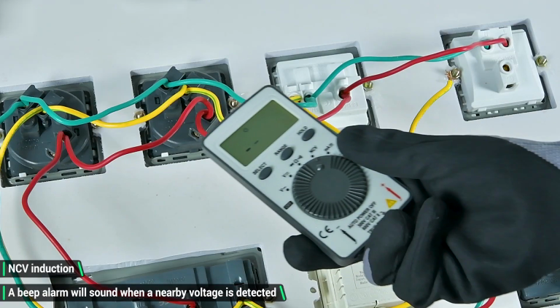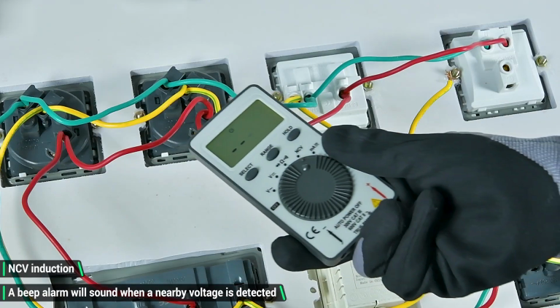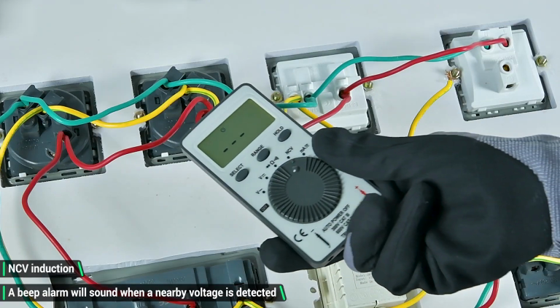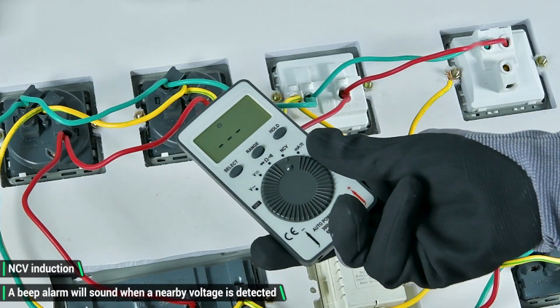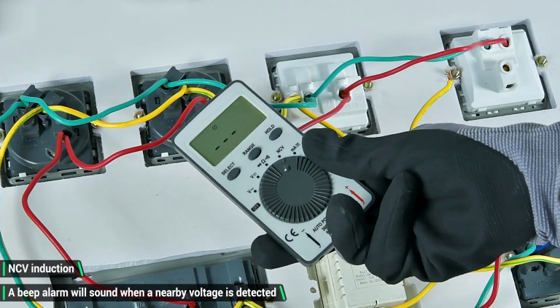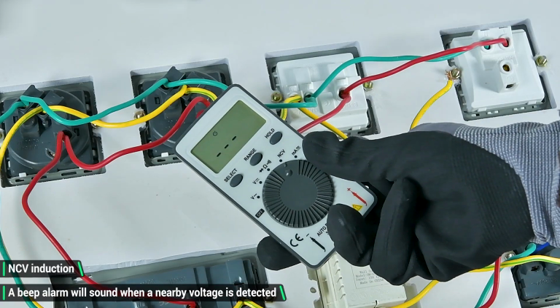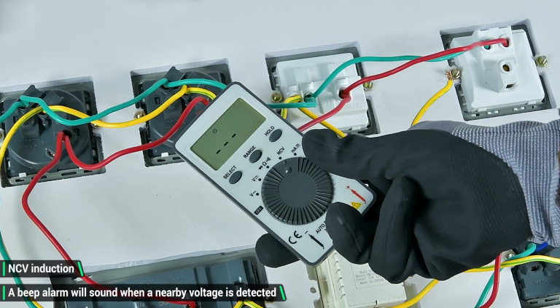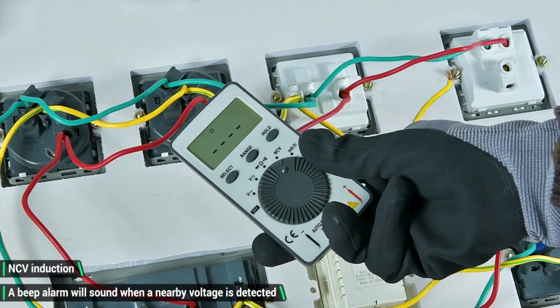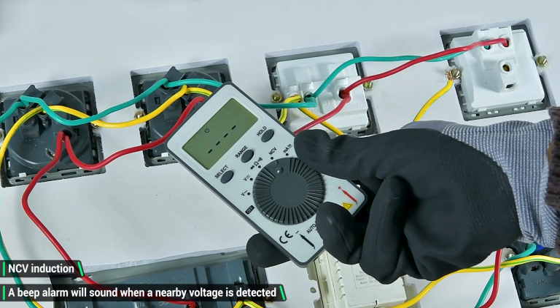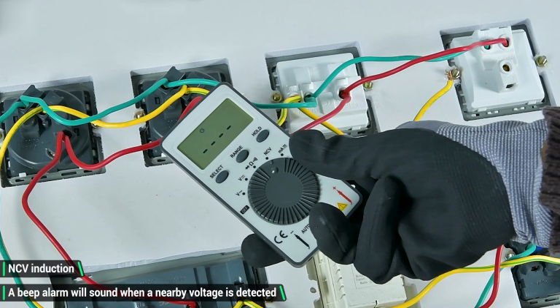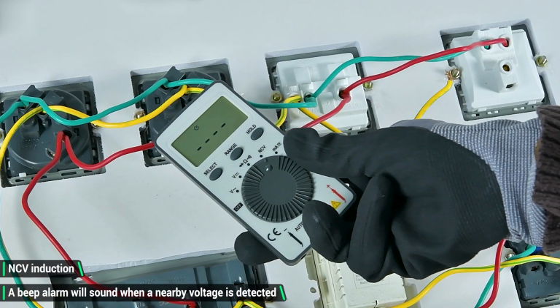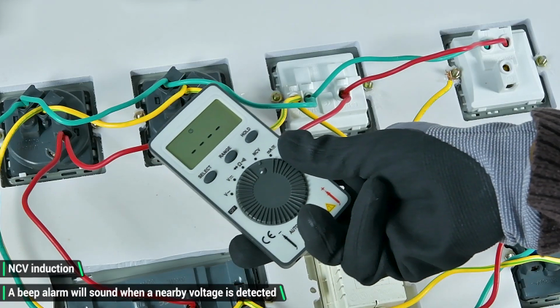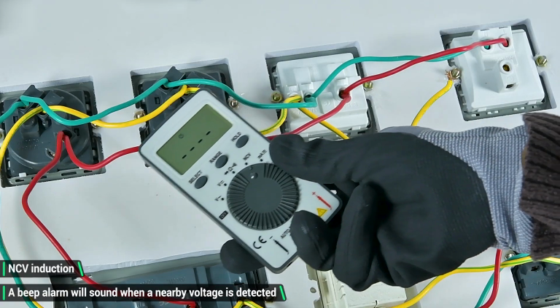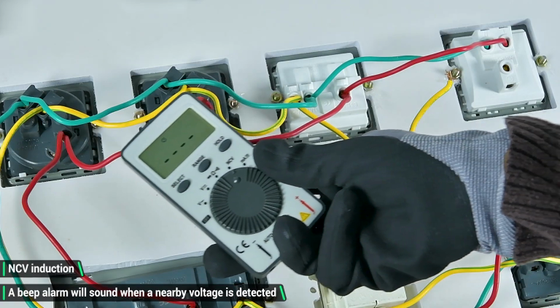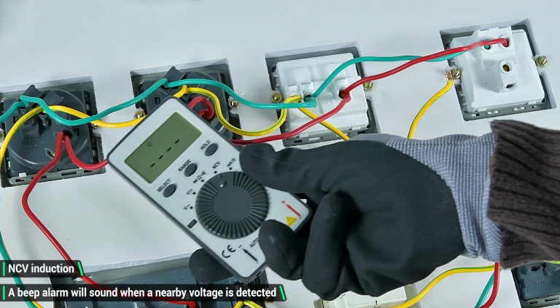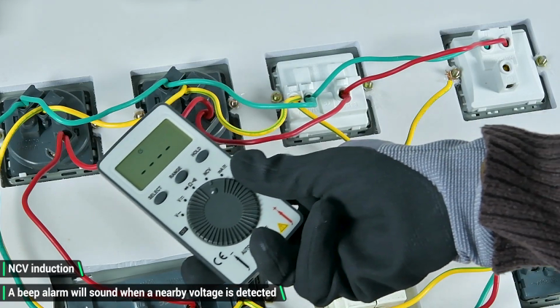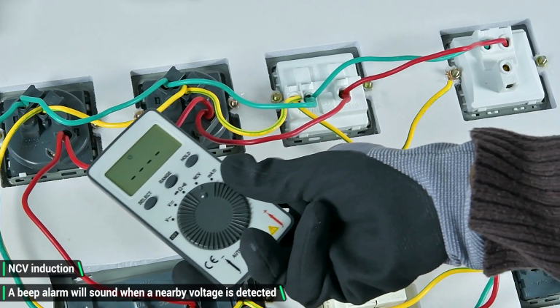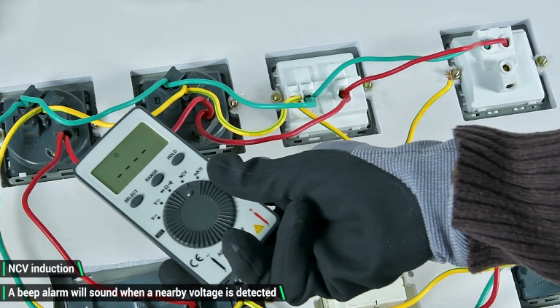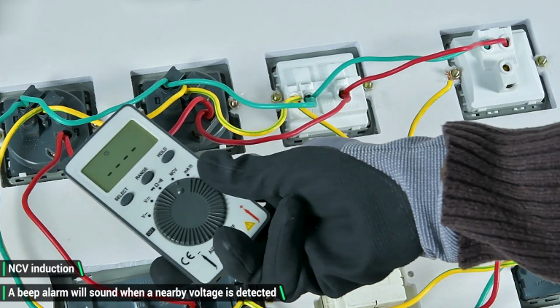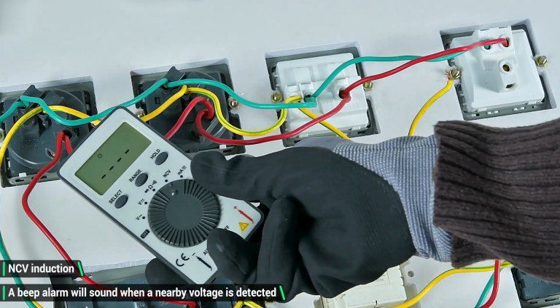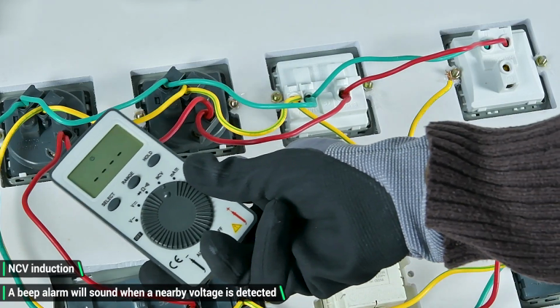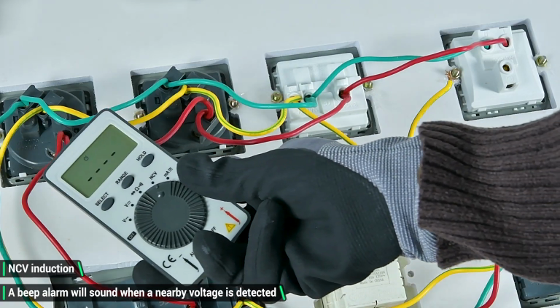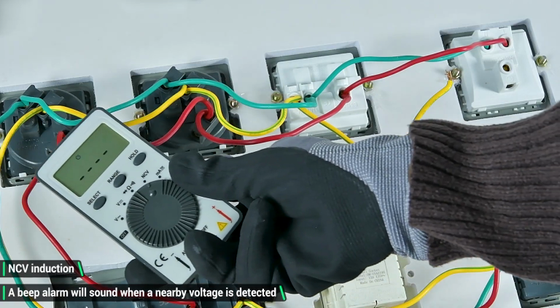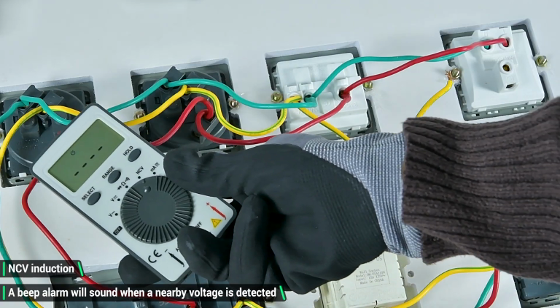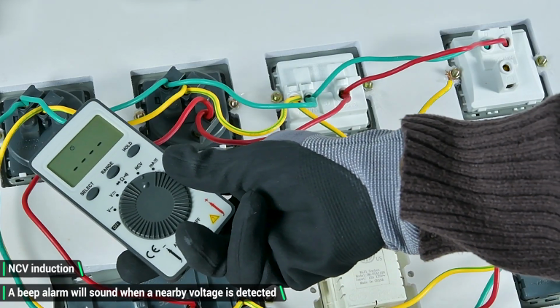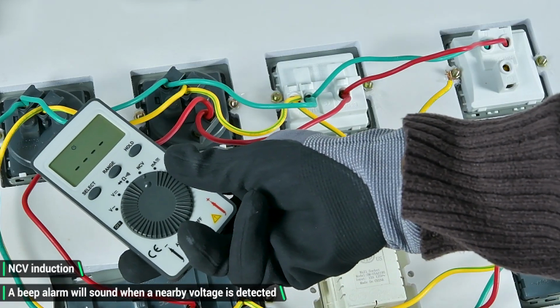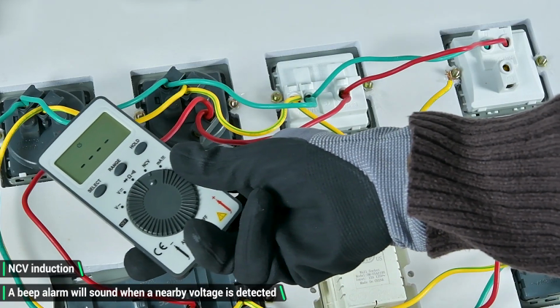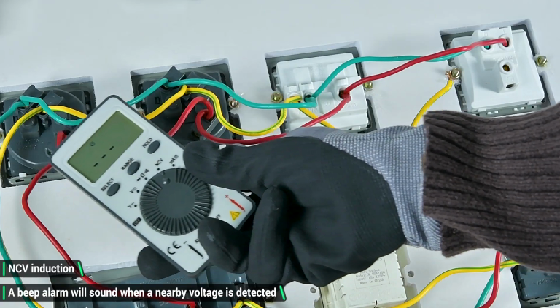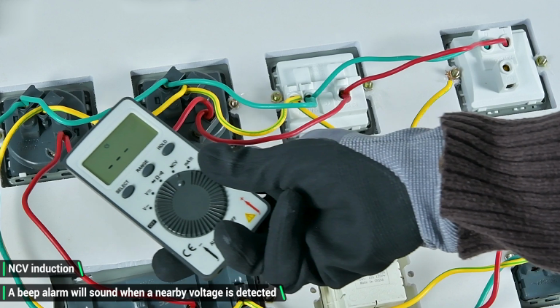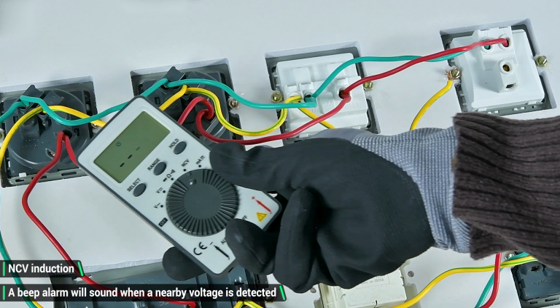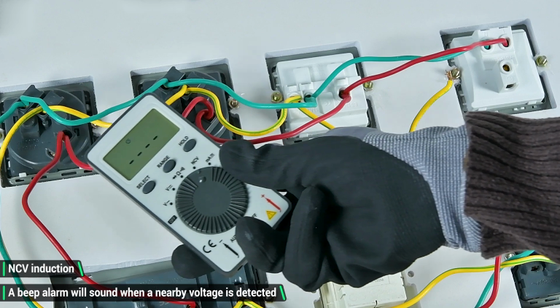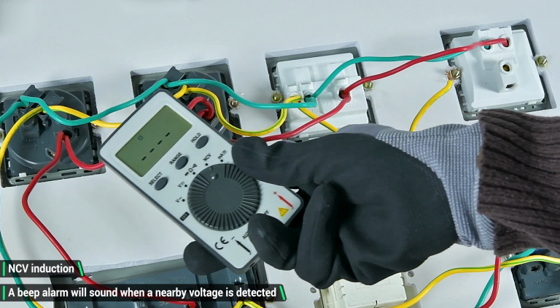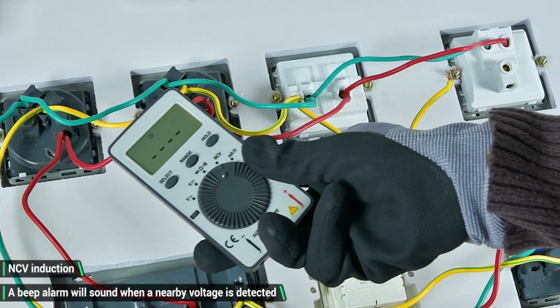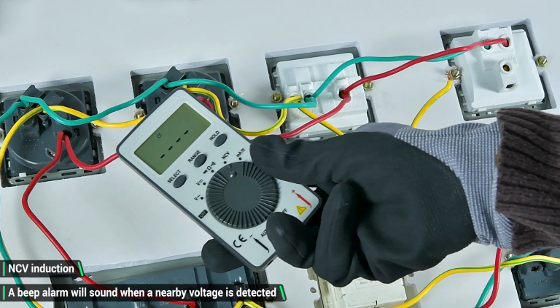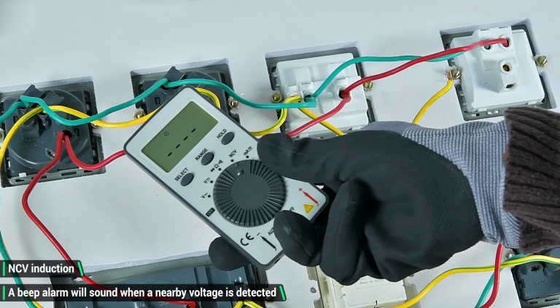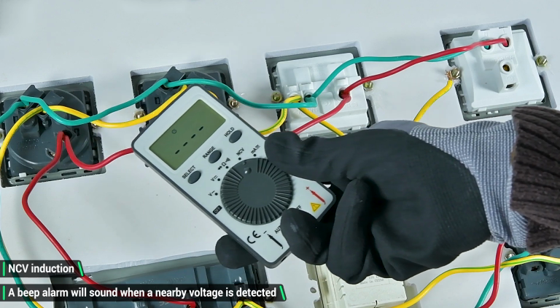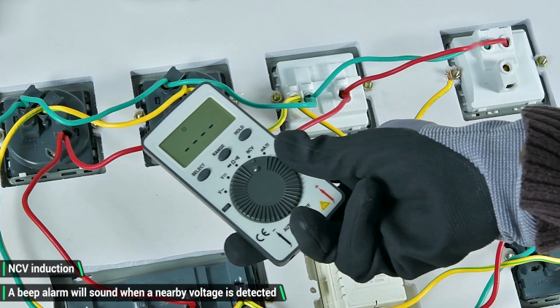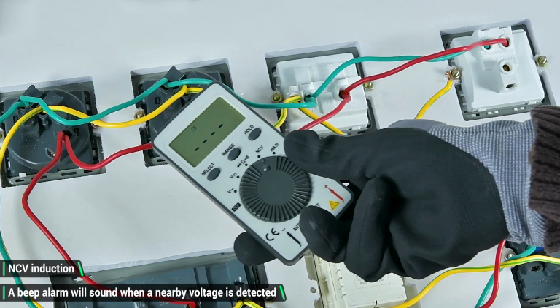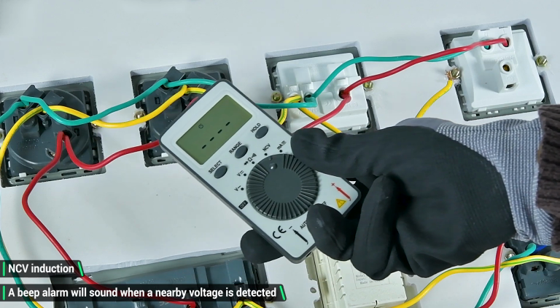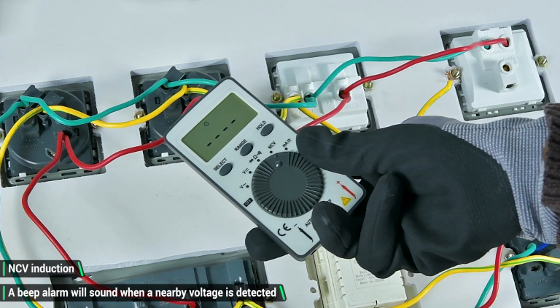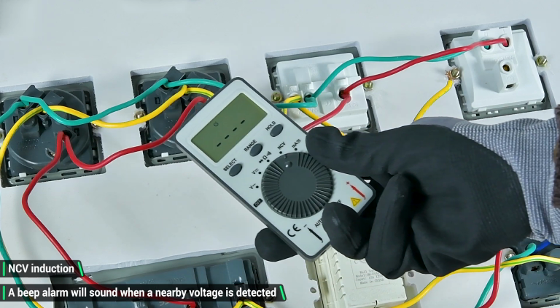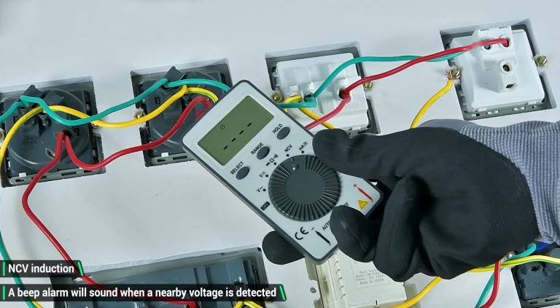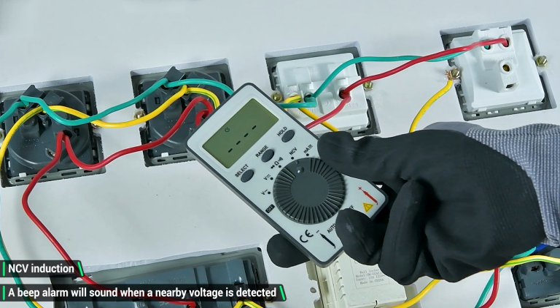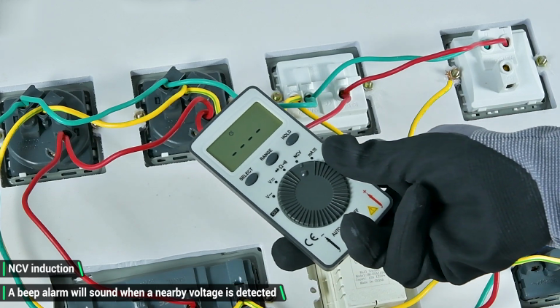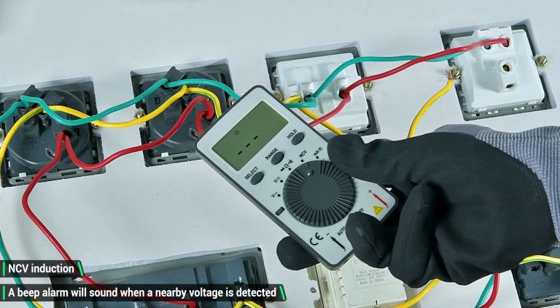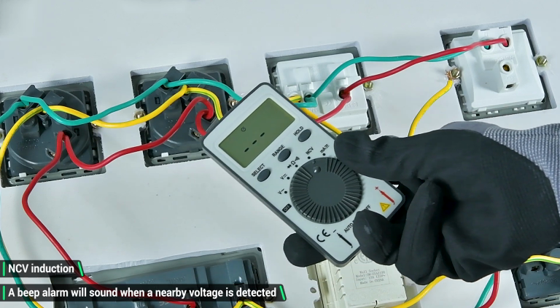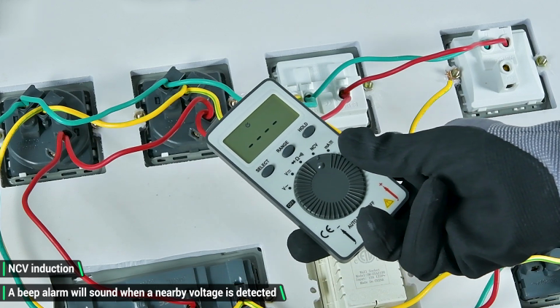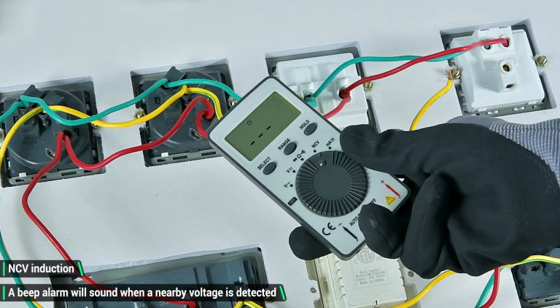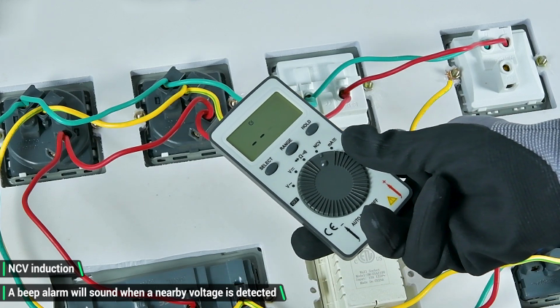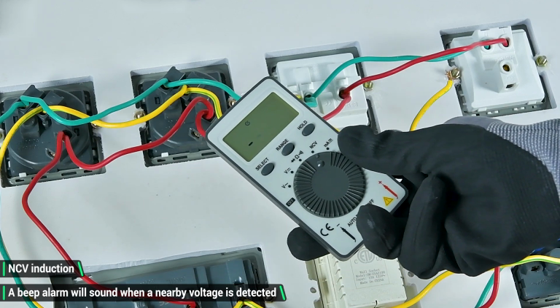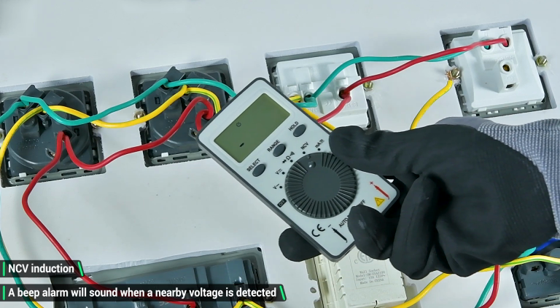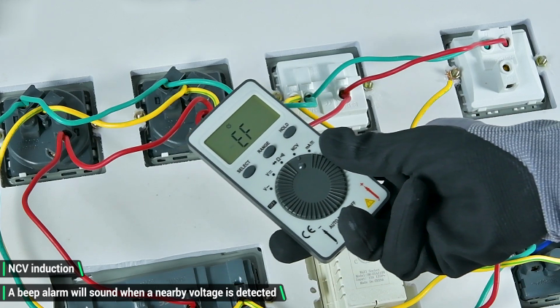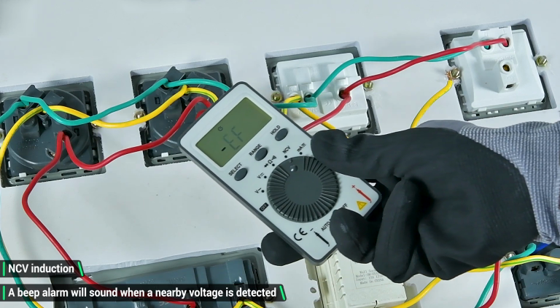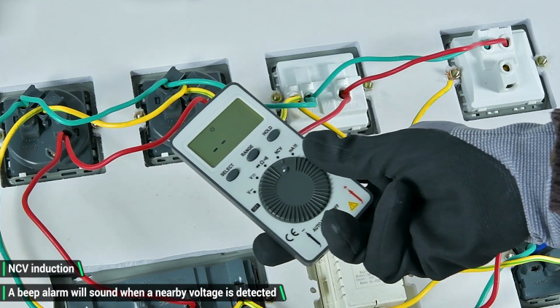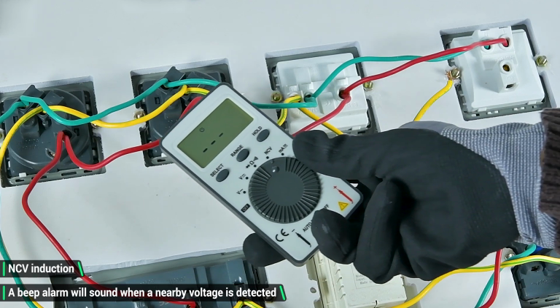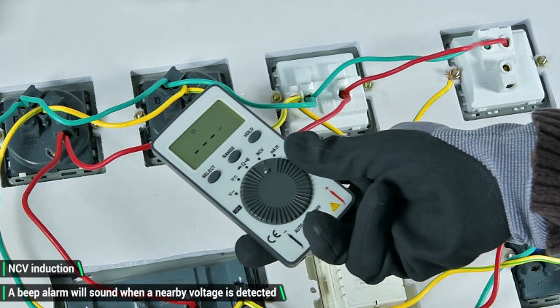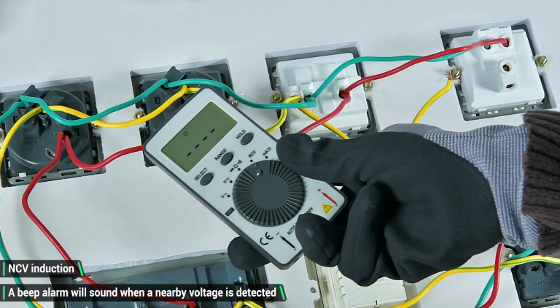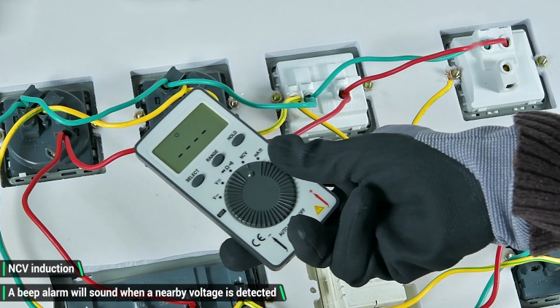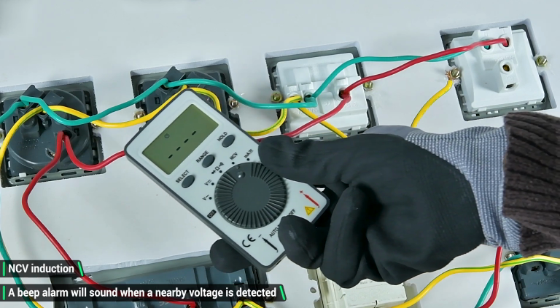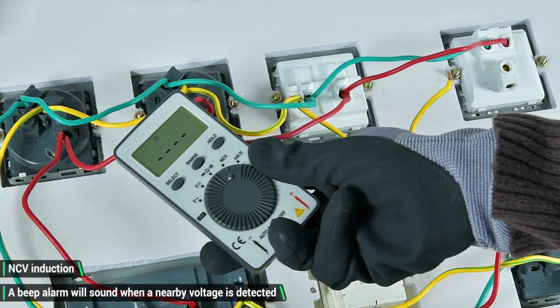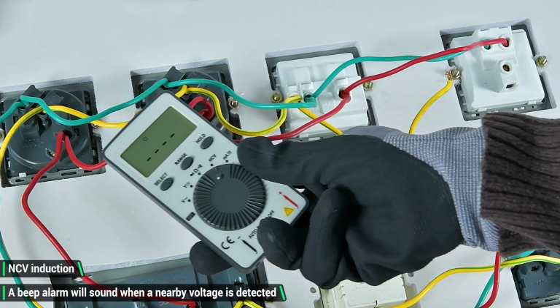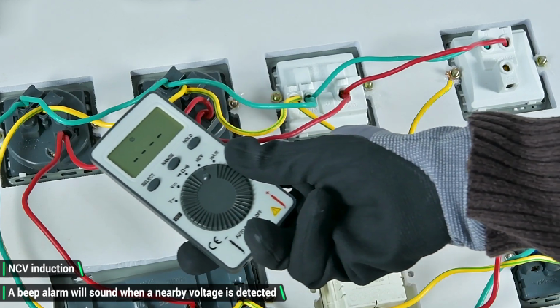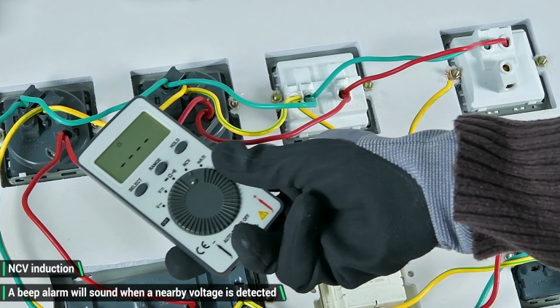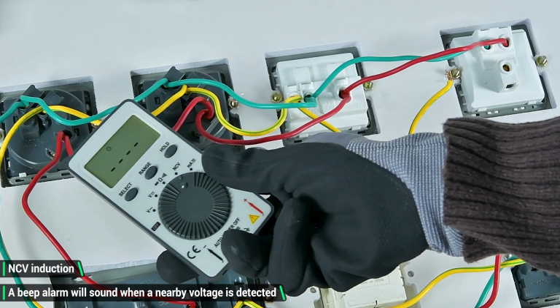NCV induction. Switch to the corresponding gear and it will issue a beep alarm when a nearby voltage is detected.